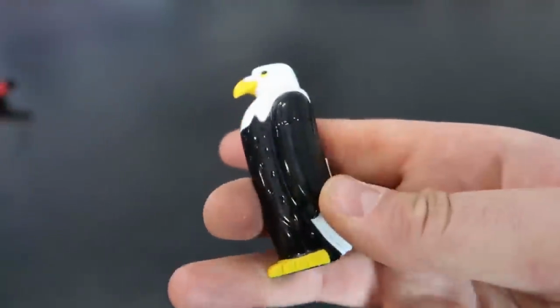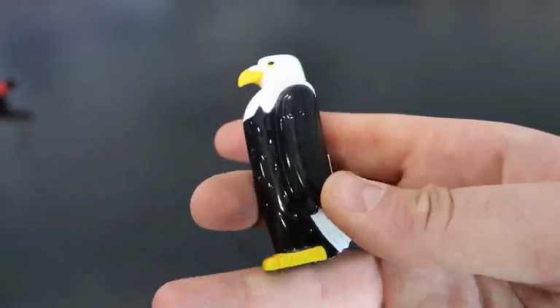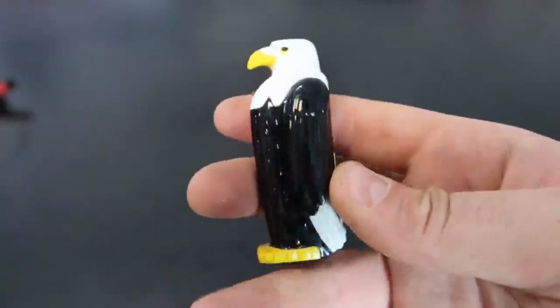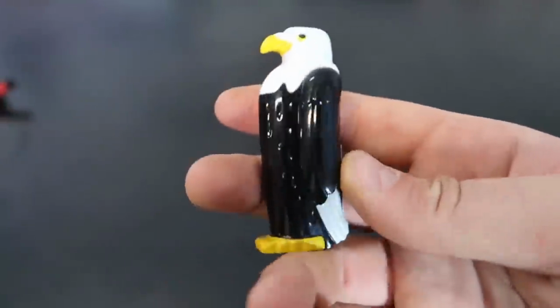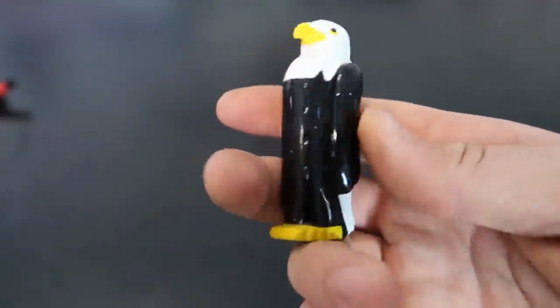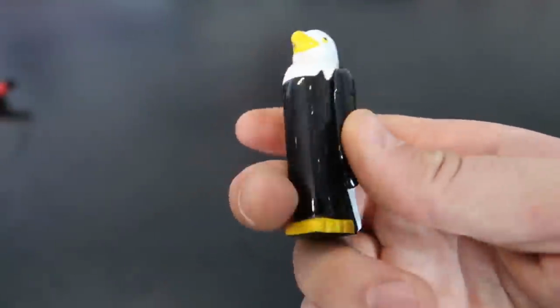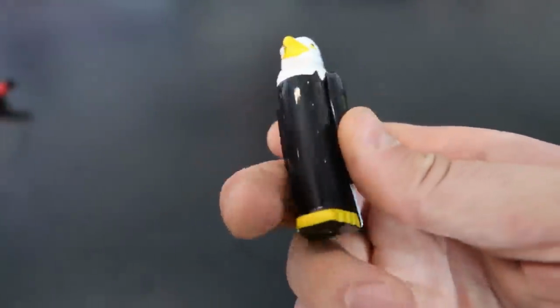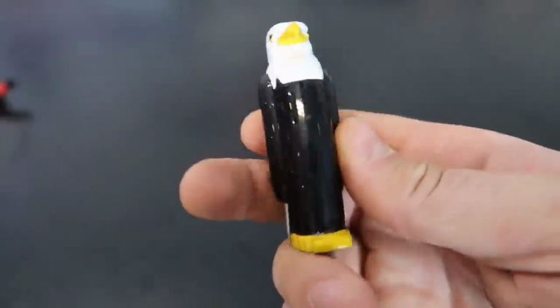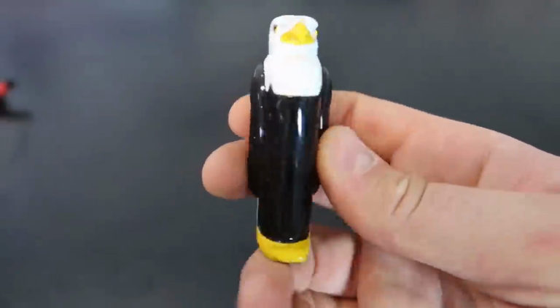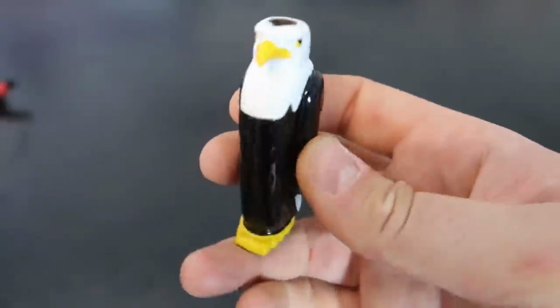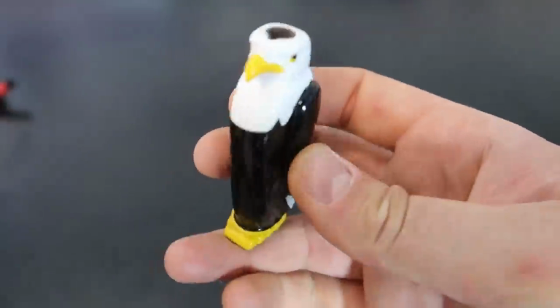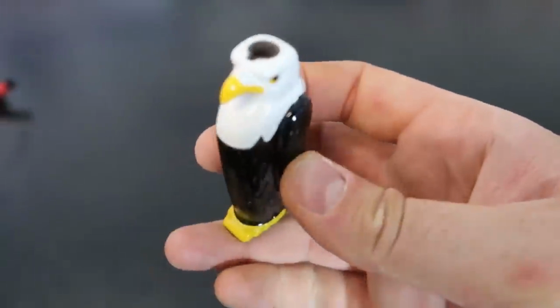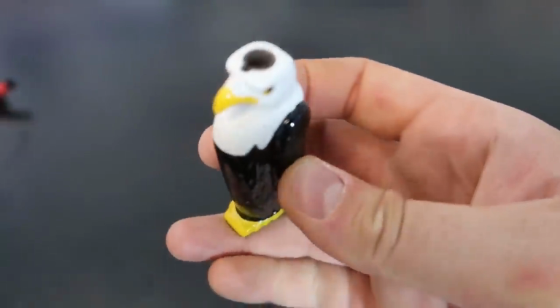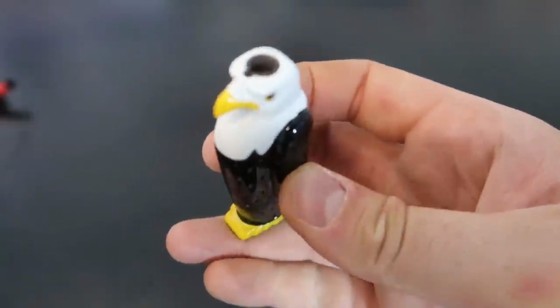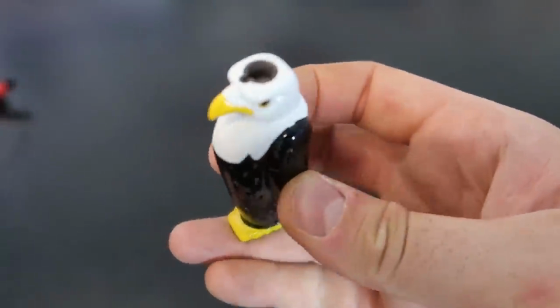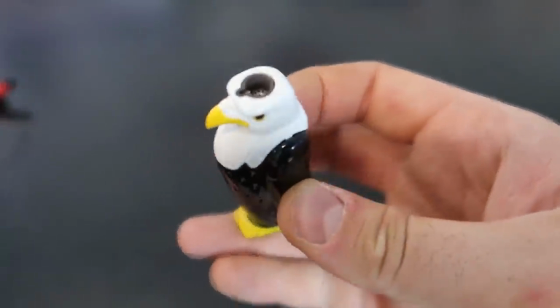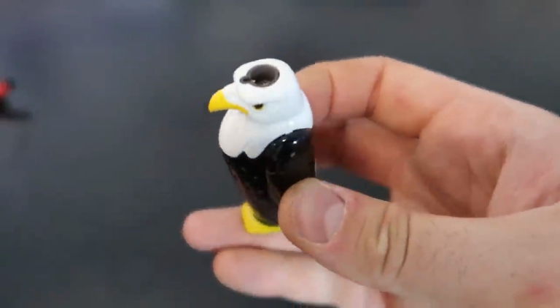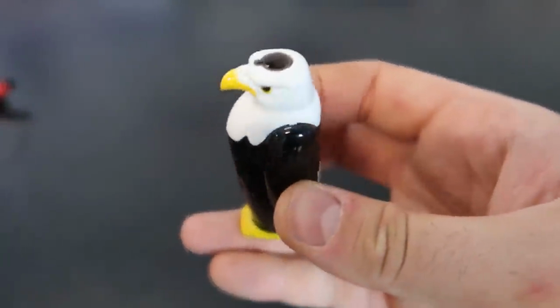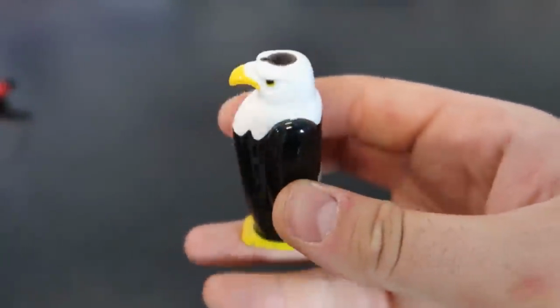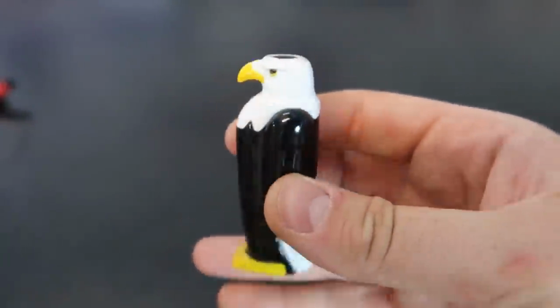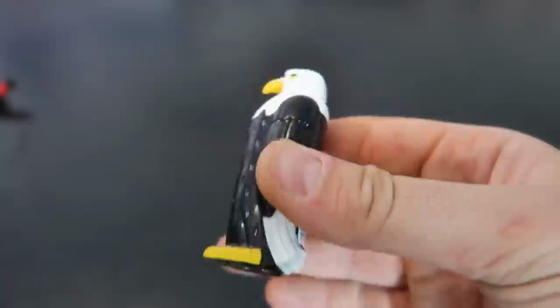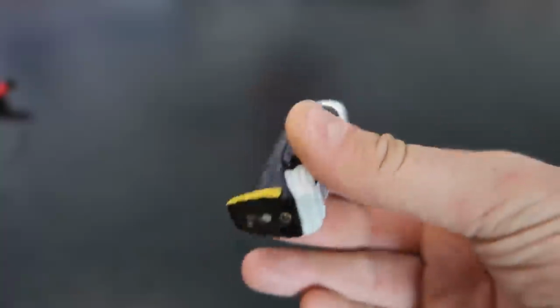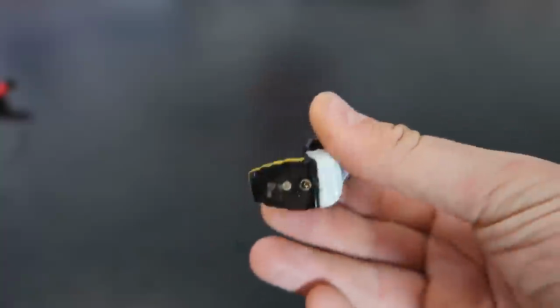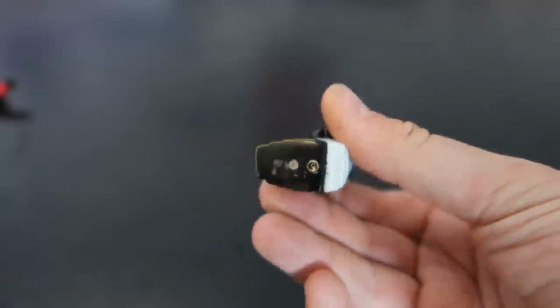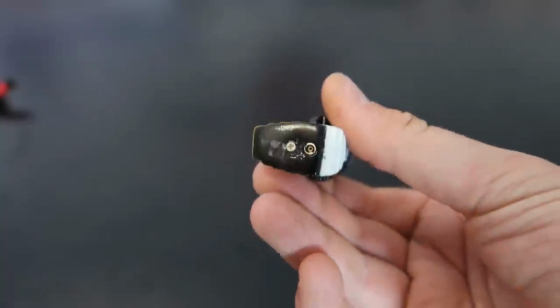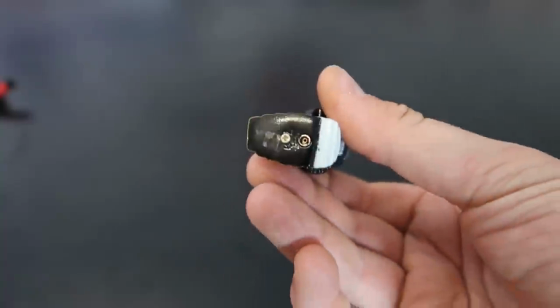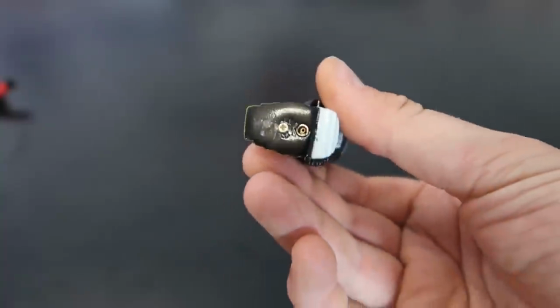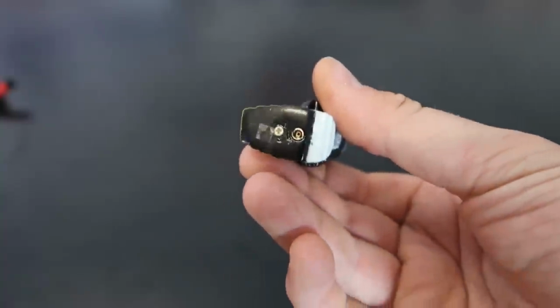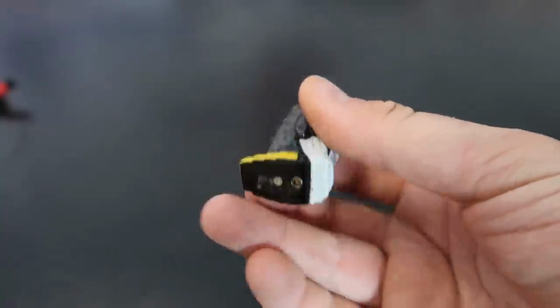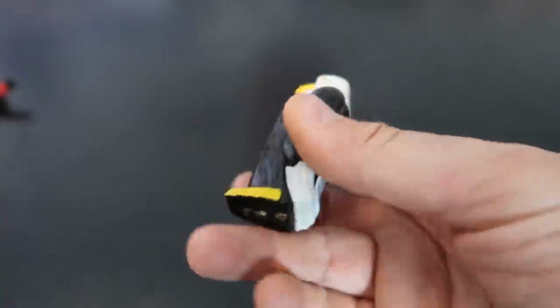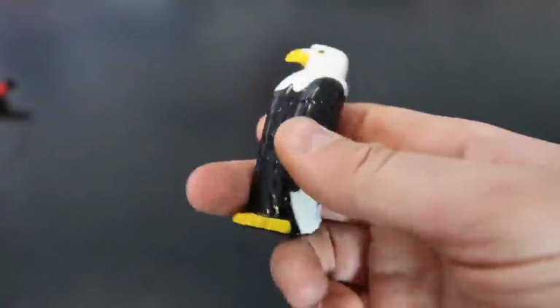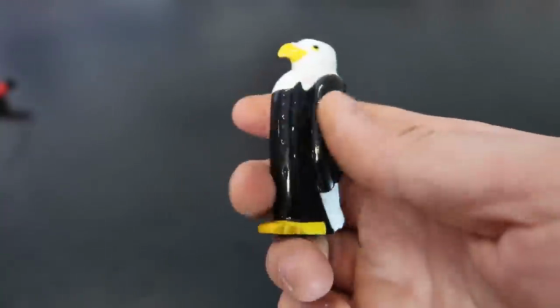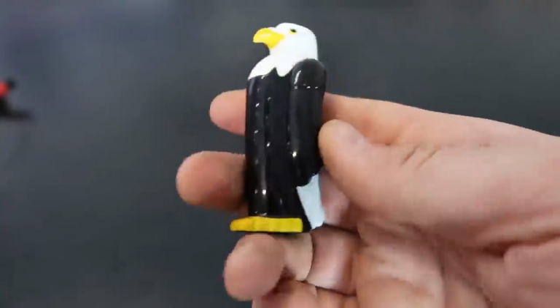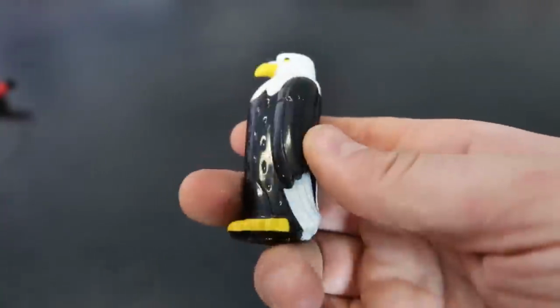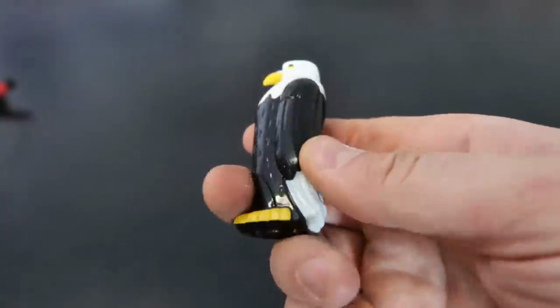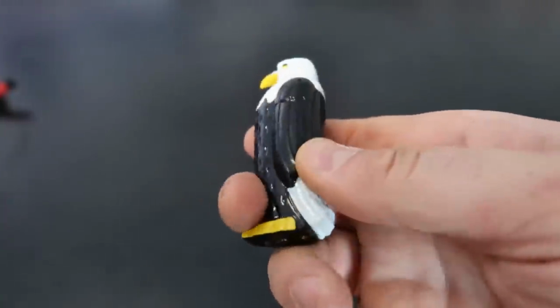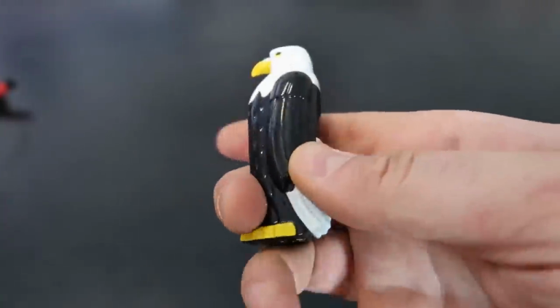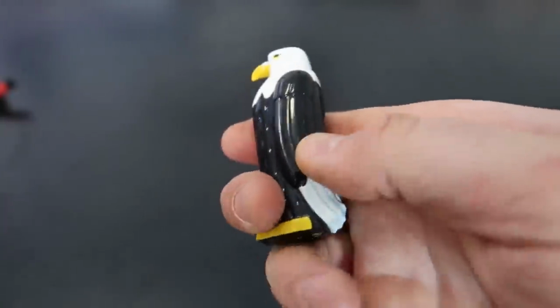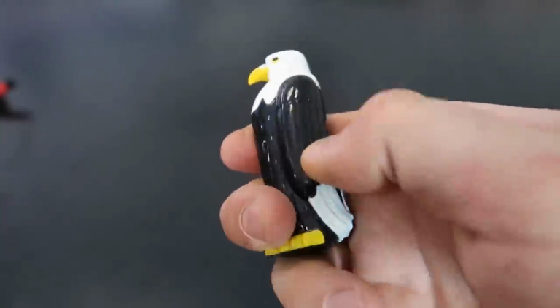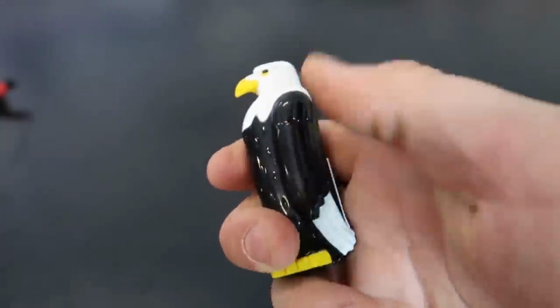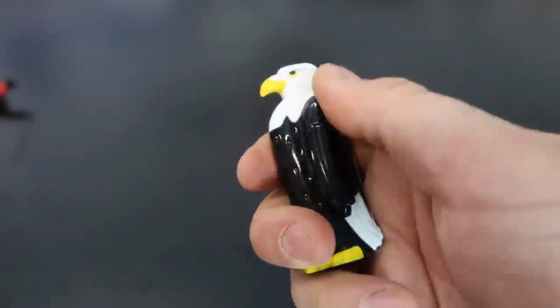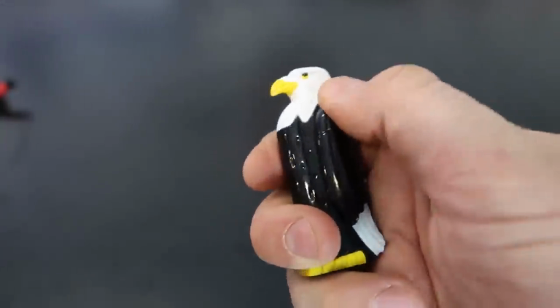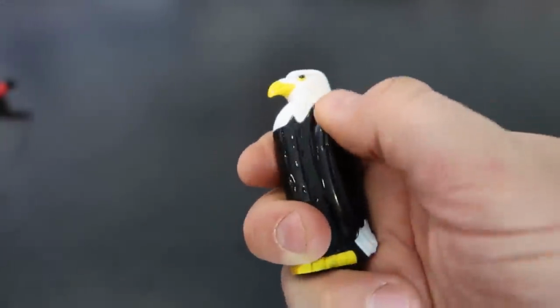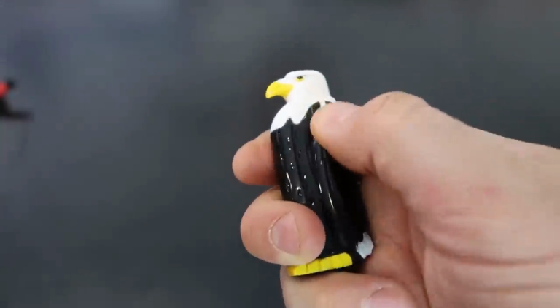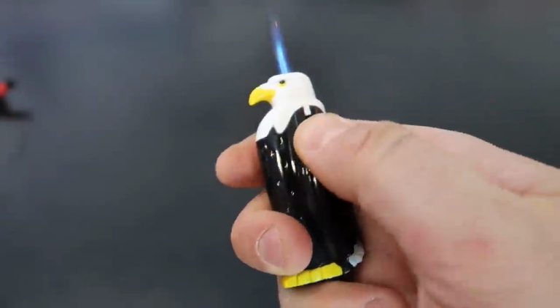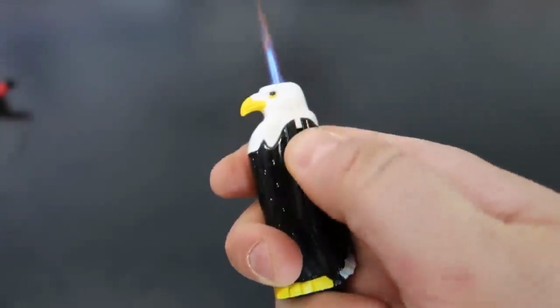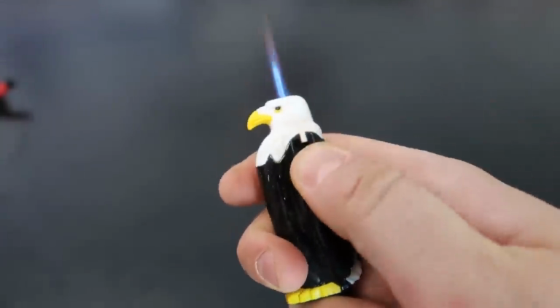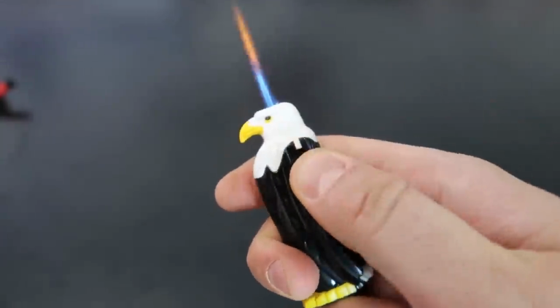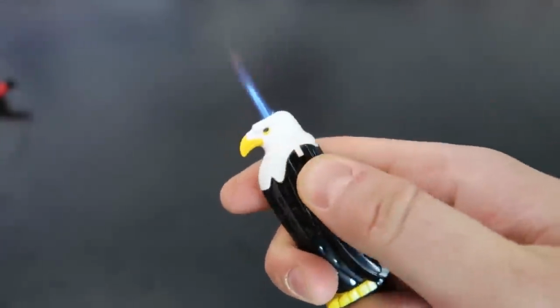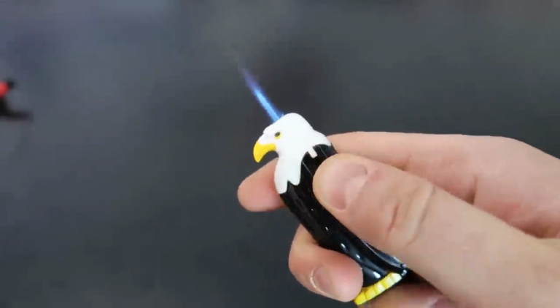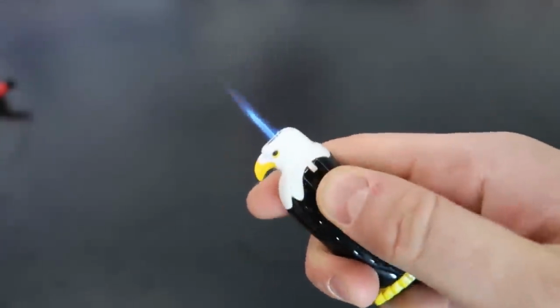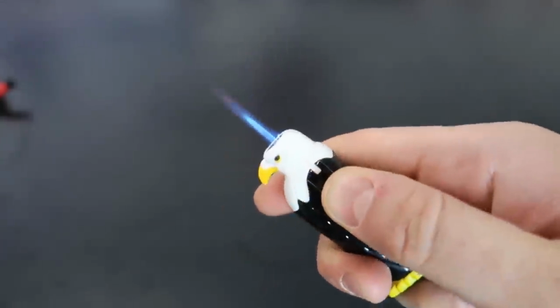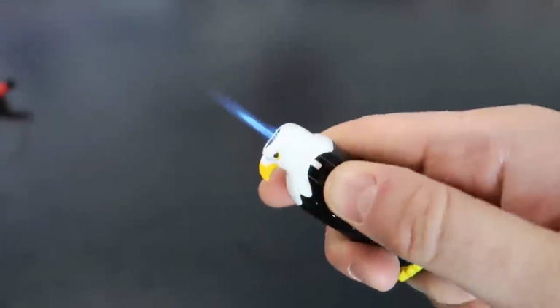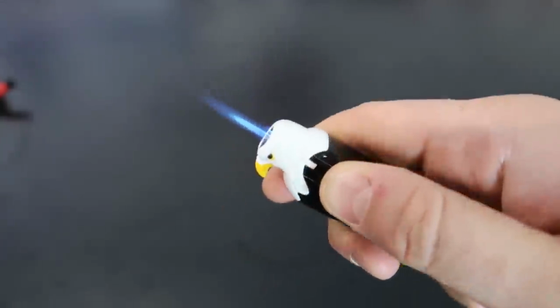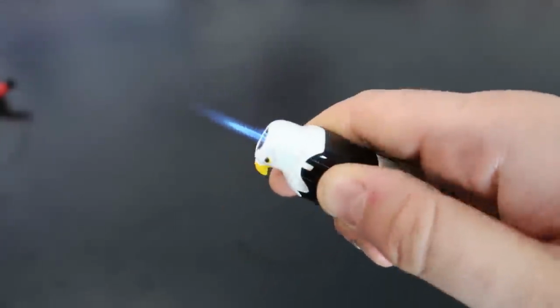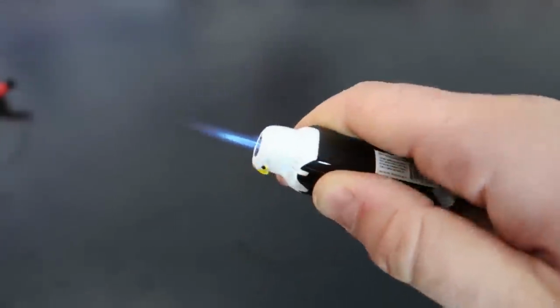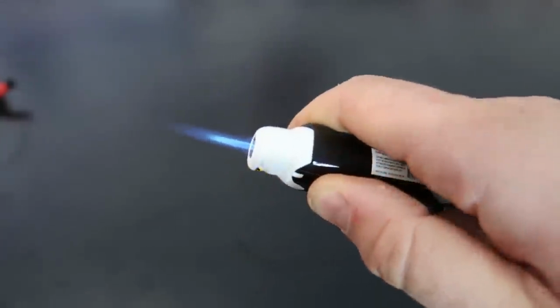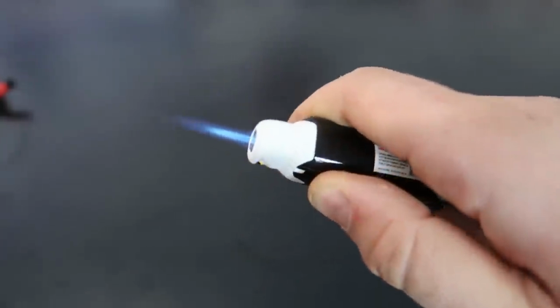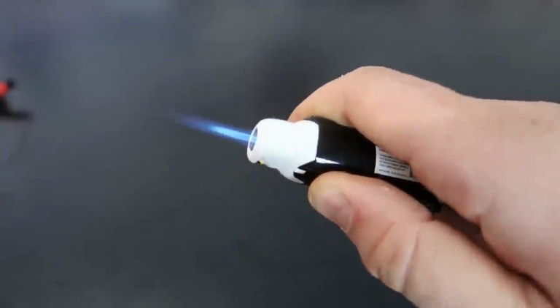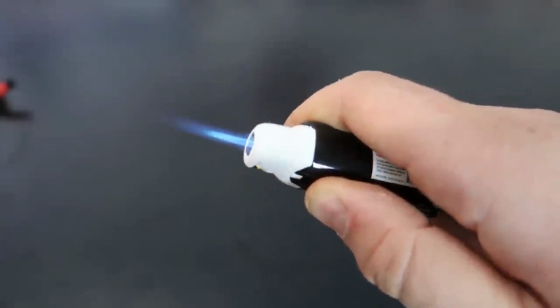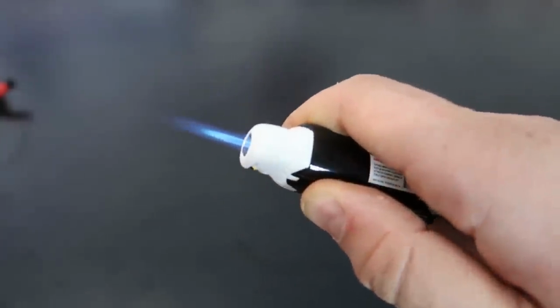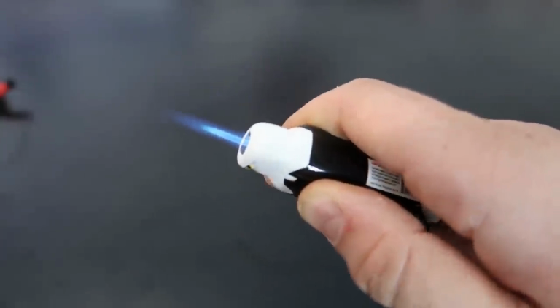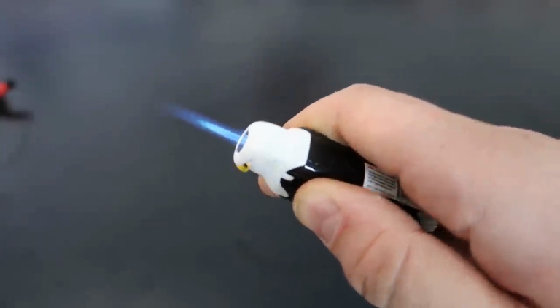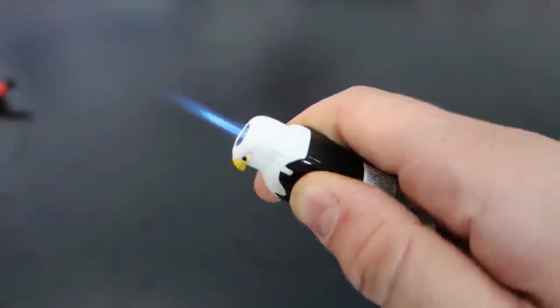Next one we have here is a bald eagle. Whoa!